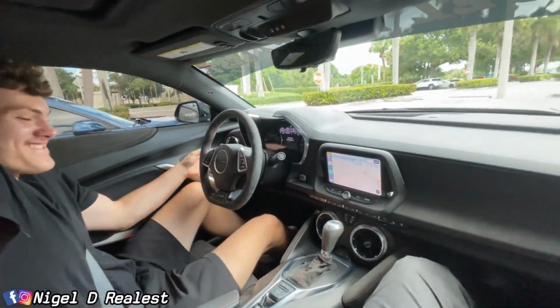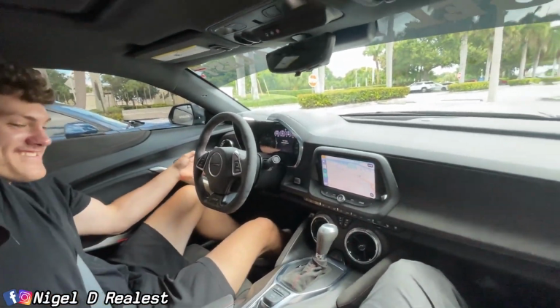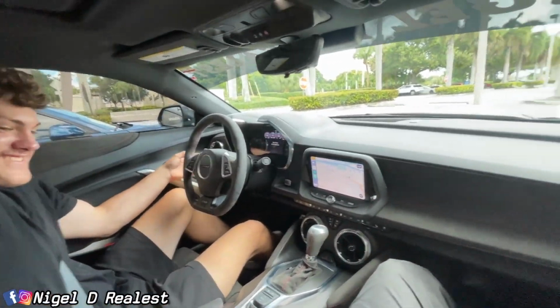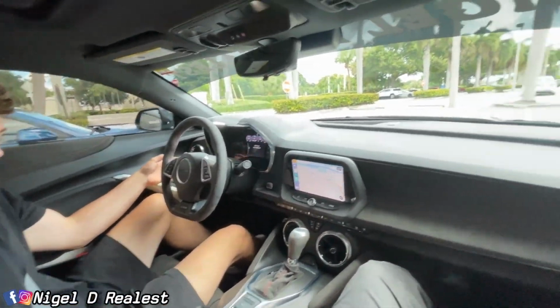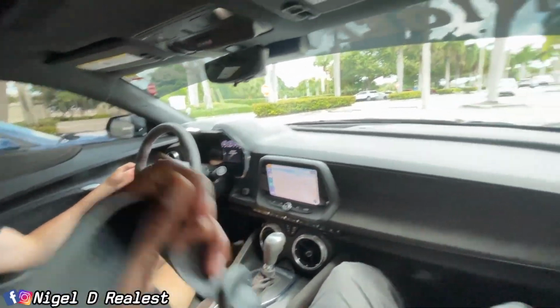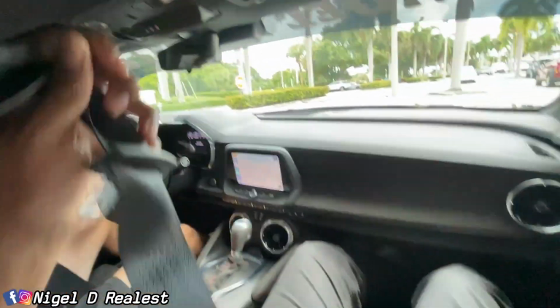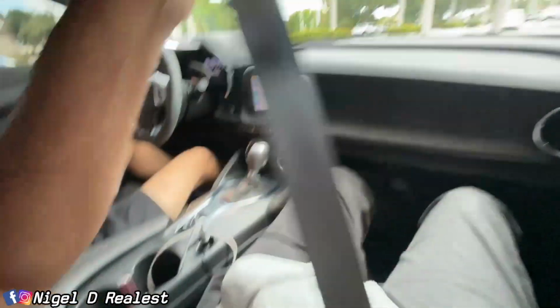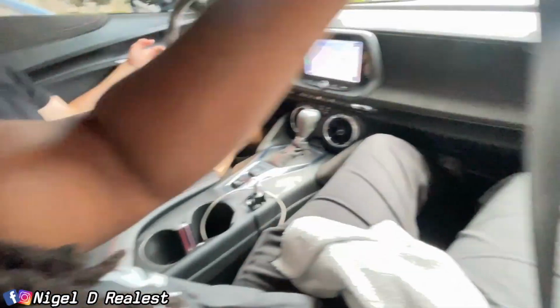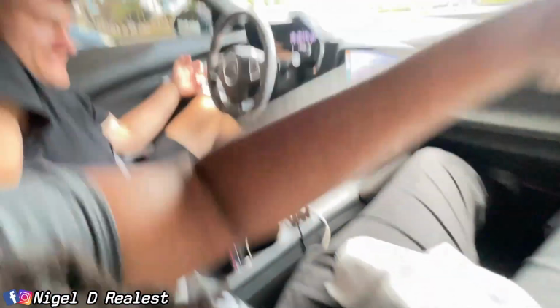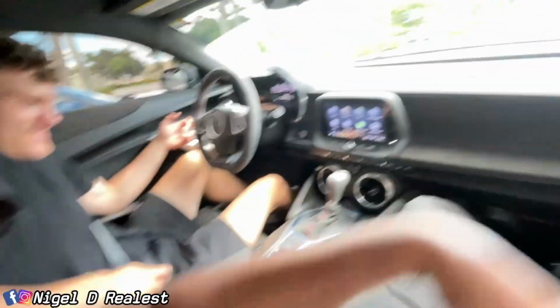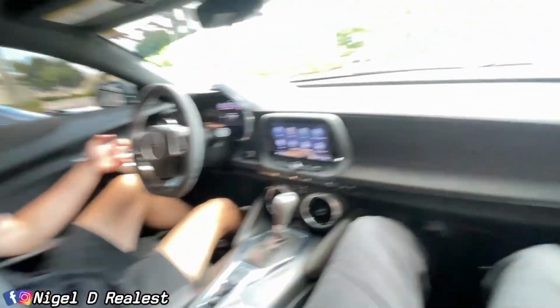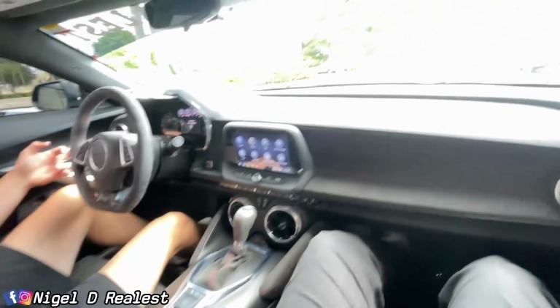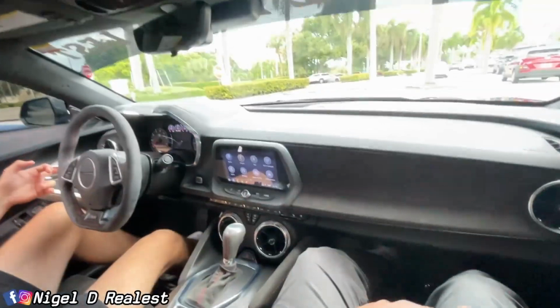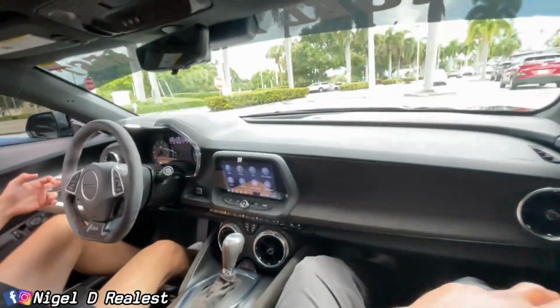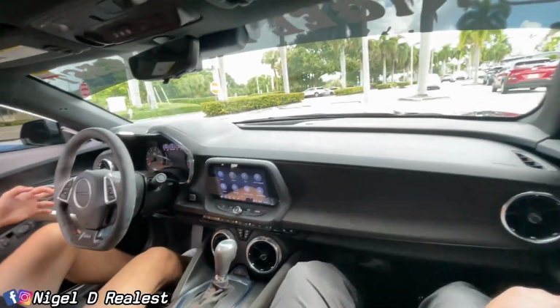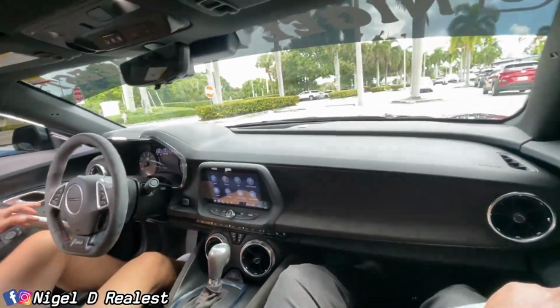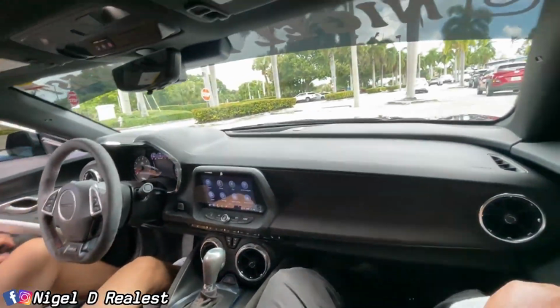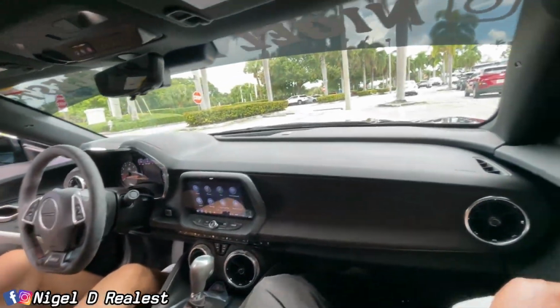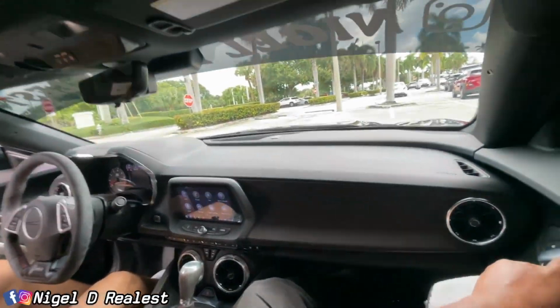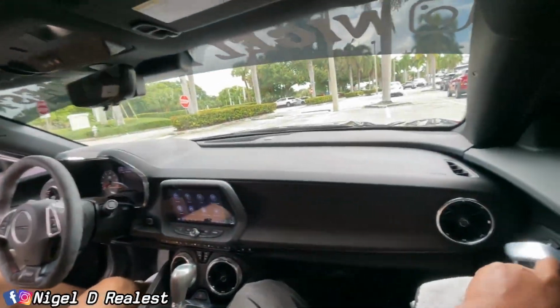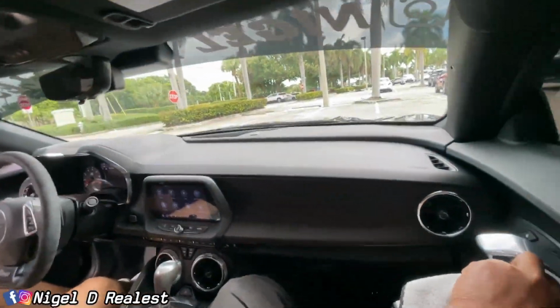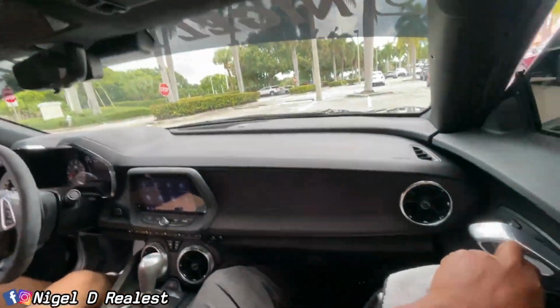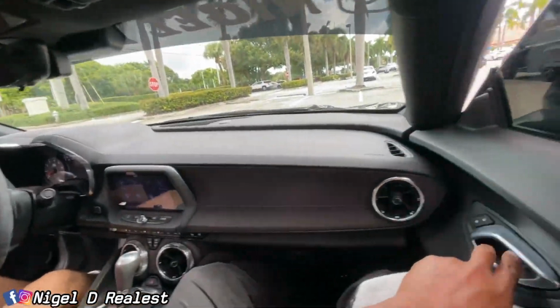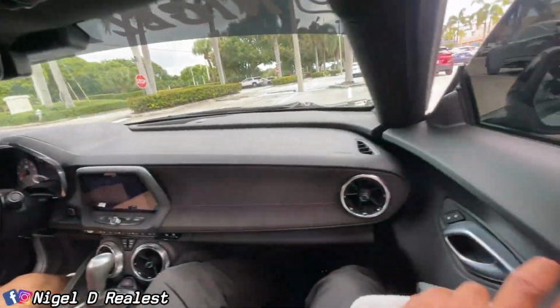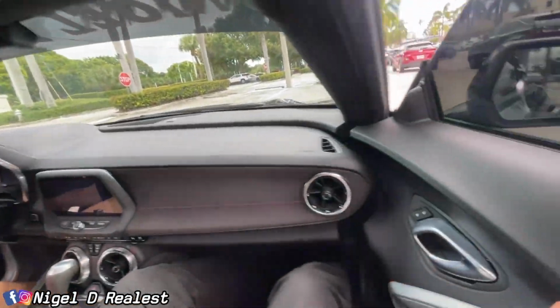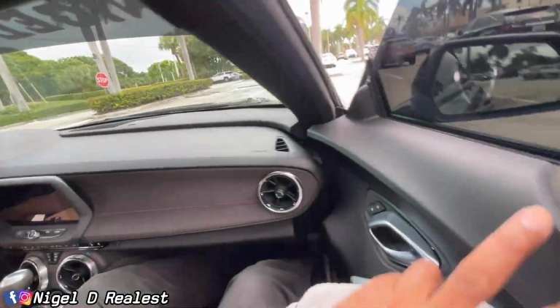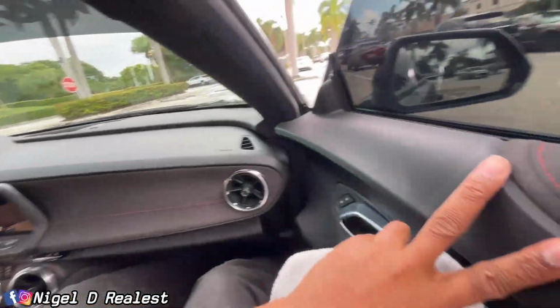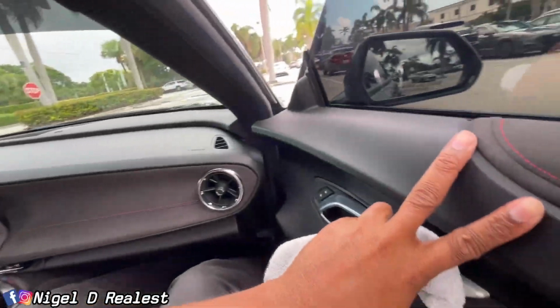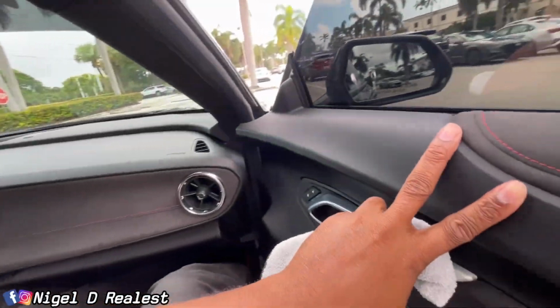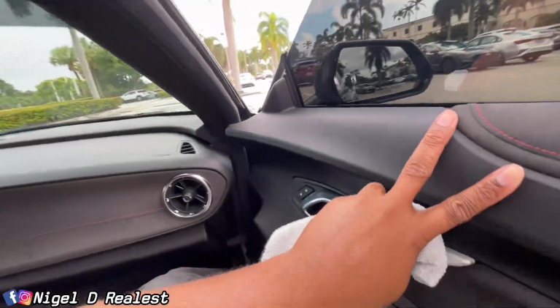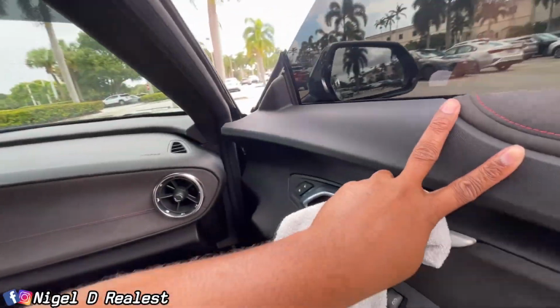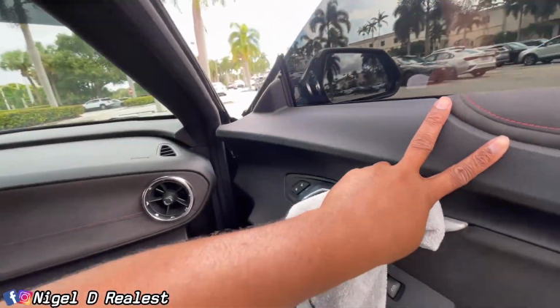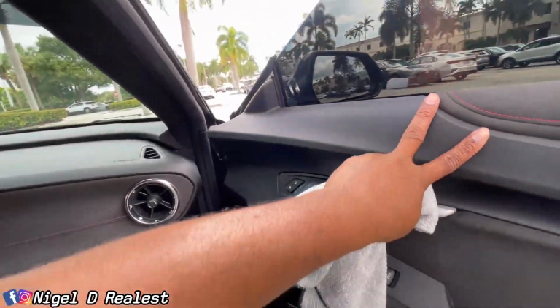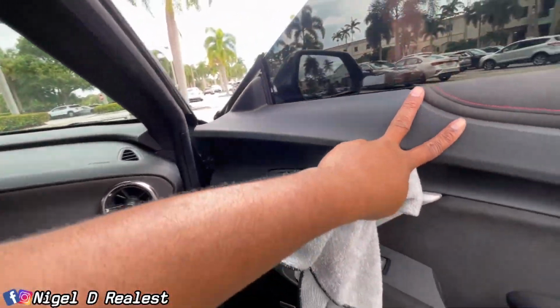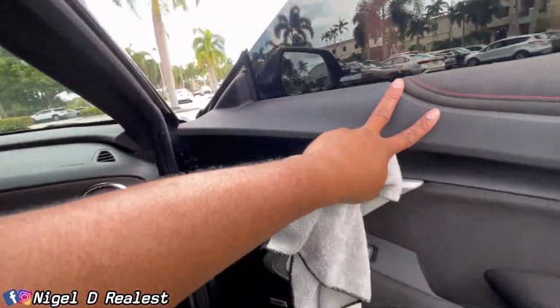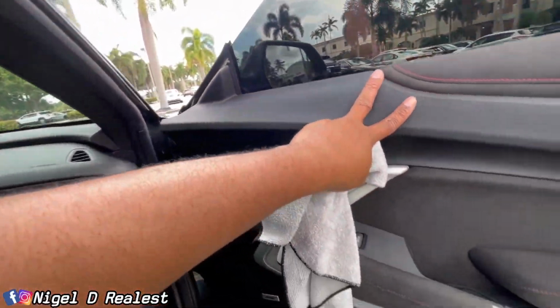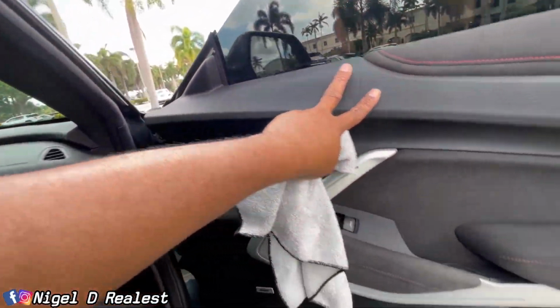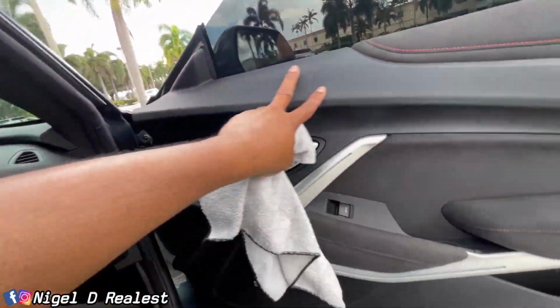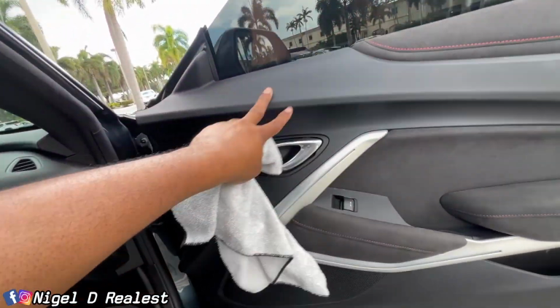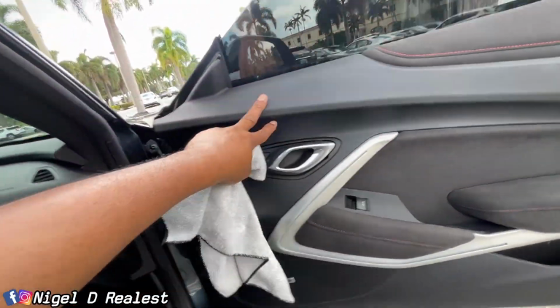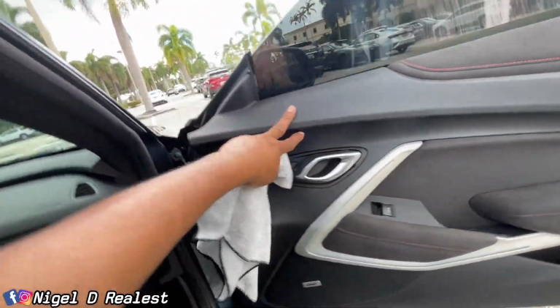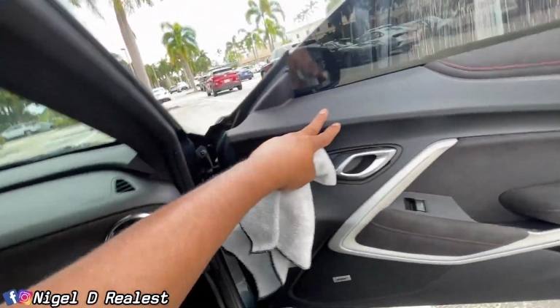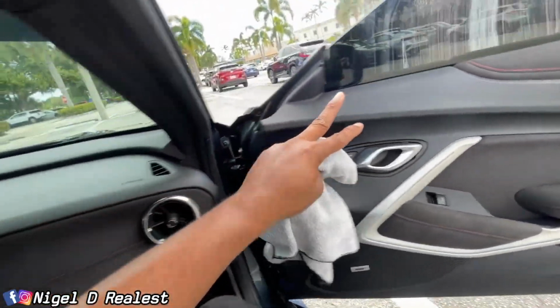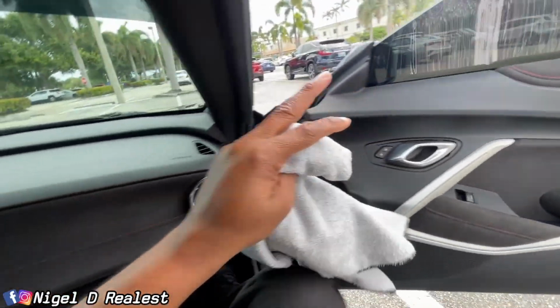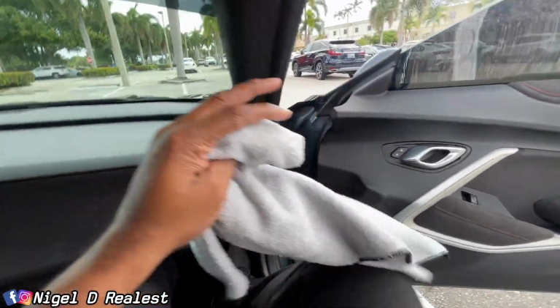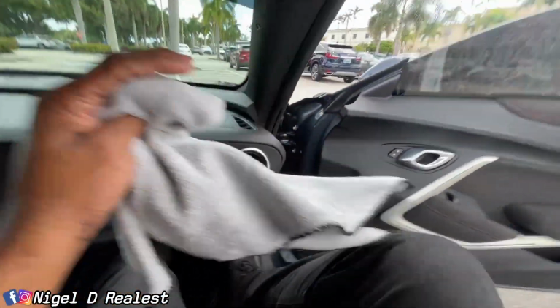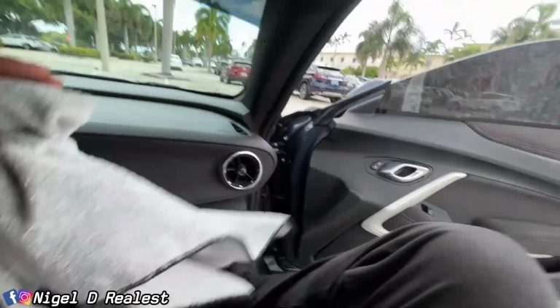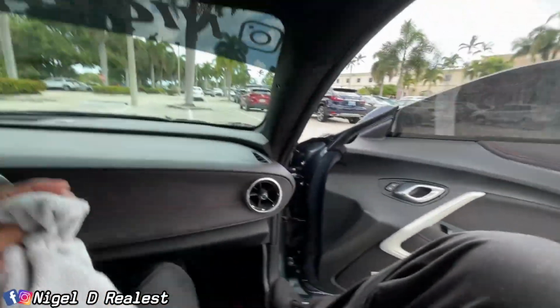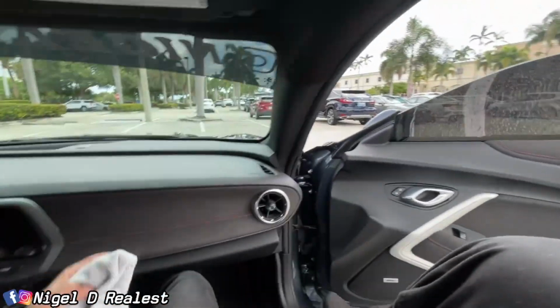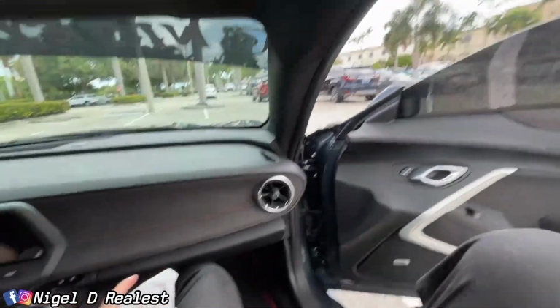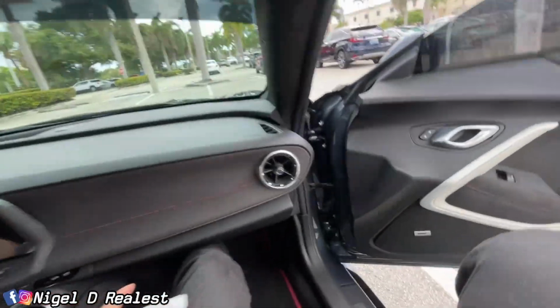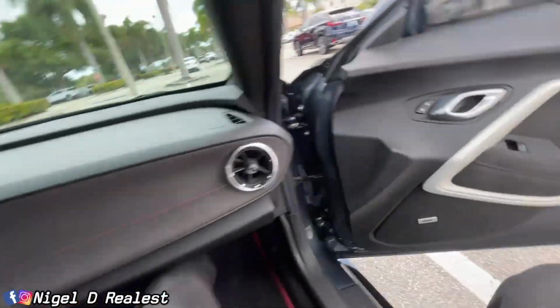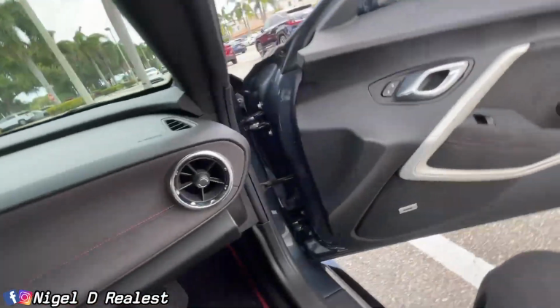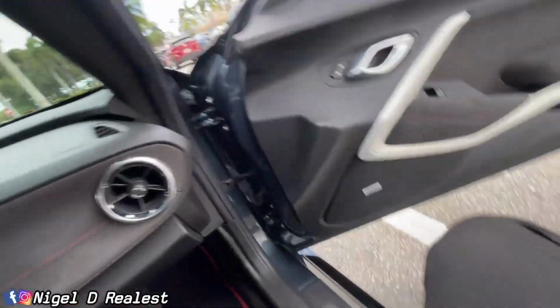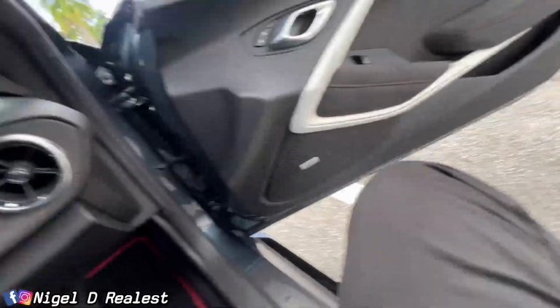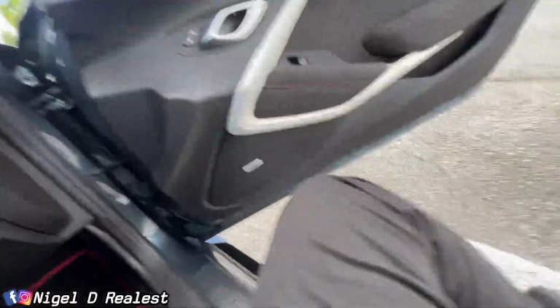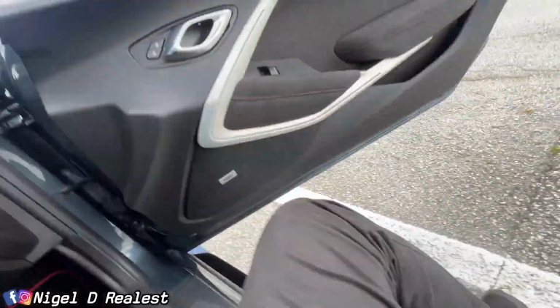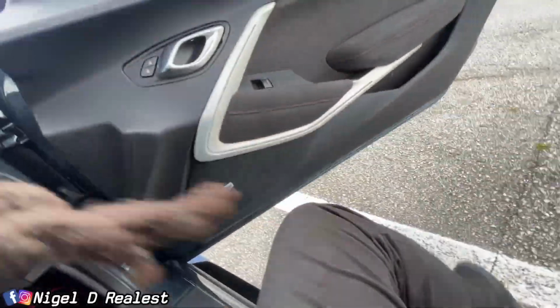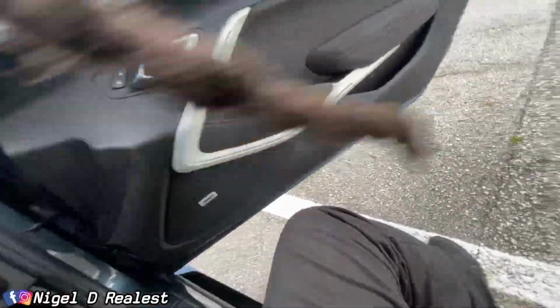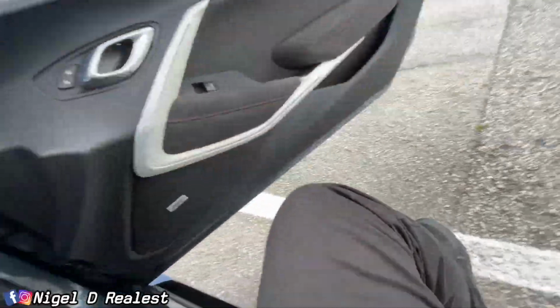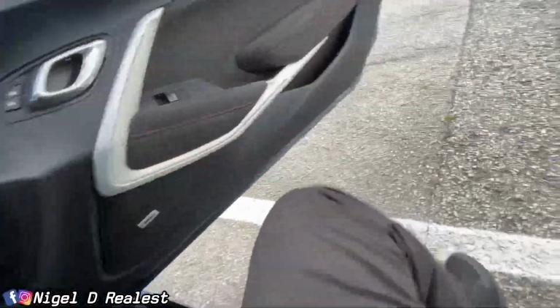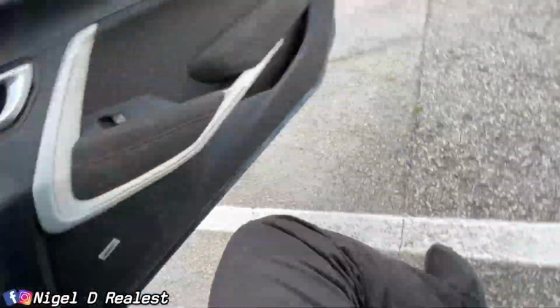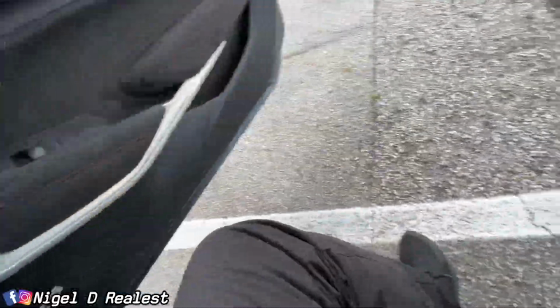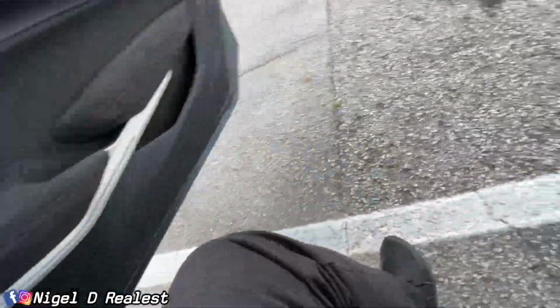All right guys, you're riding with me straight in this car for a ZL1. Oh man, let's see it — it feels so weird in the passenger seat, boy. I'm not used to that.